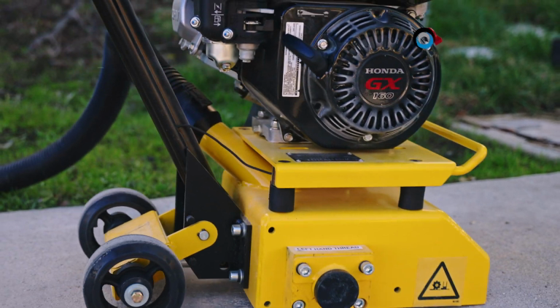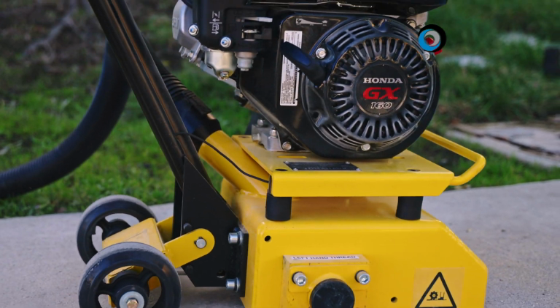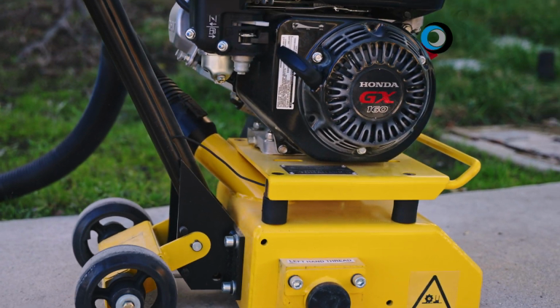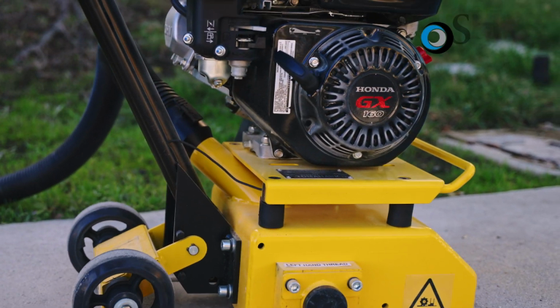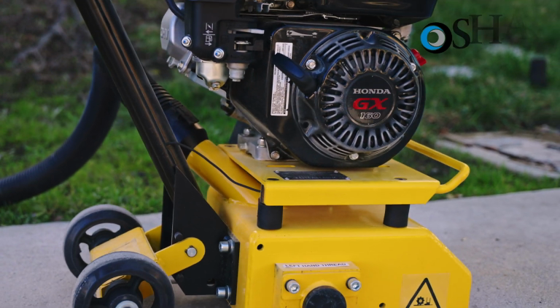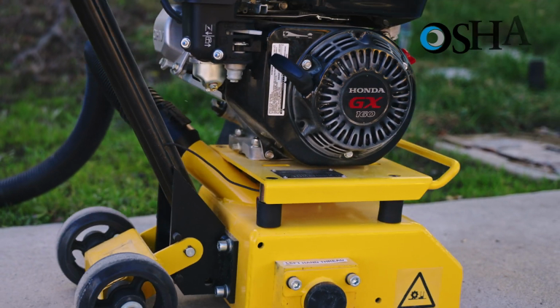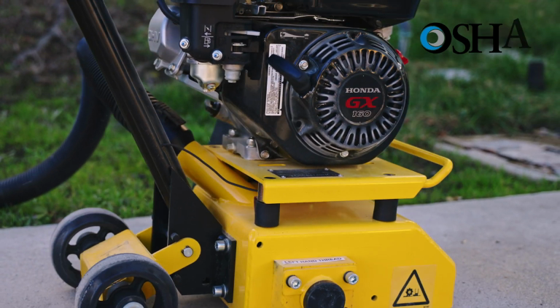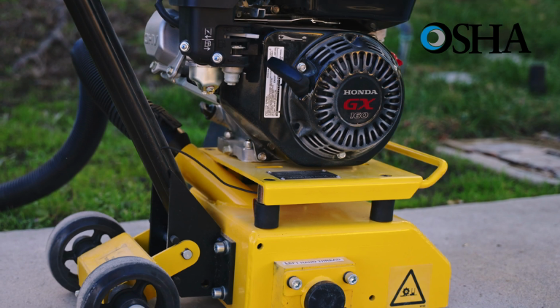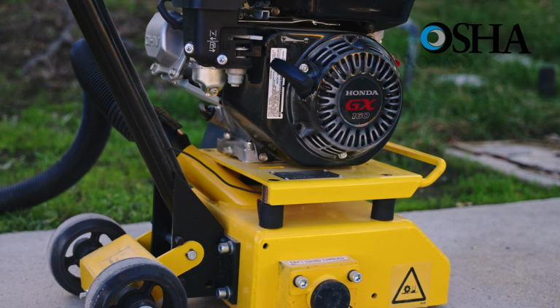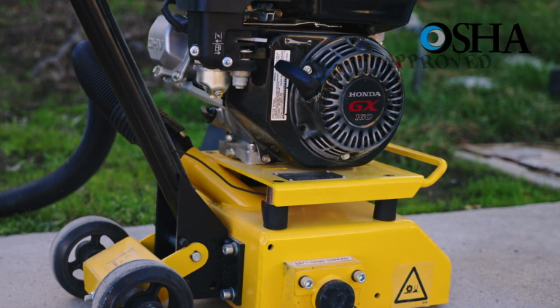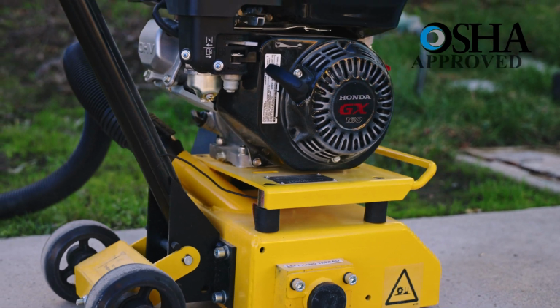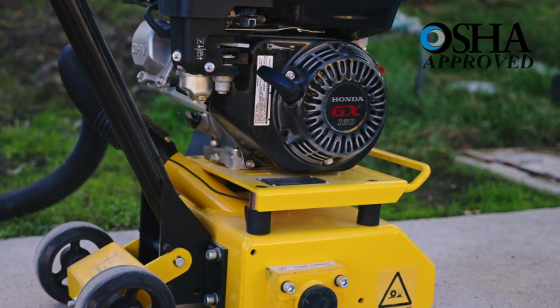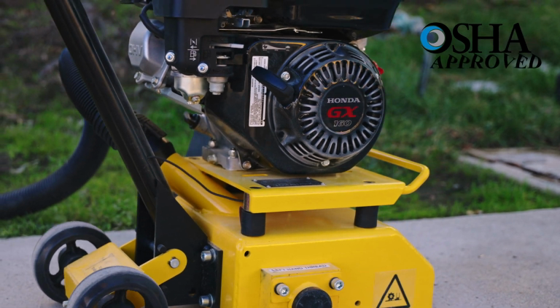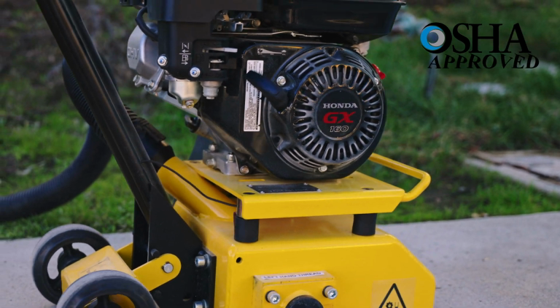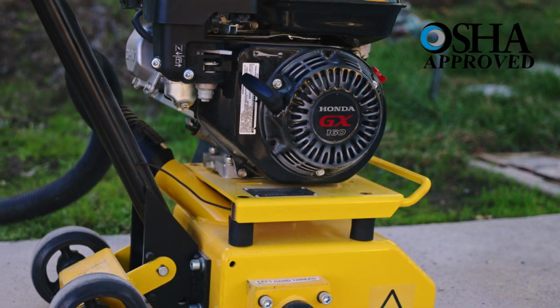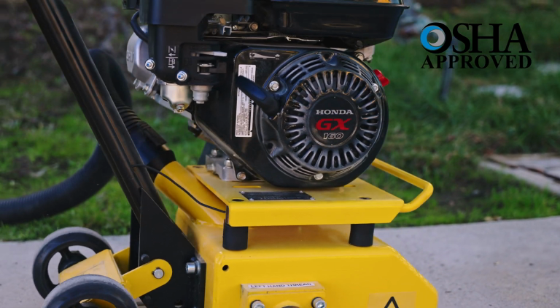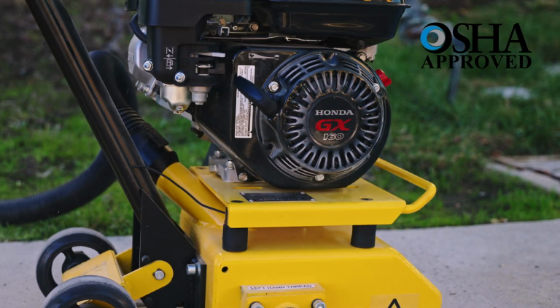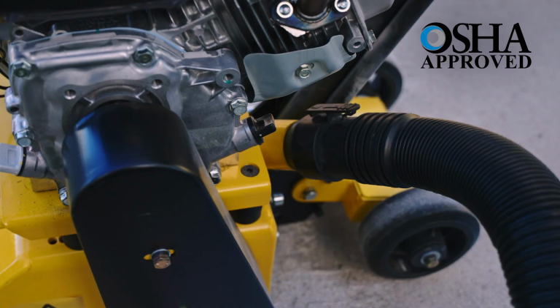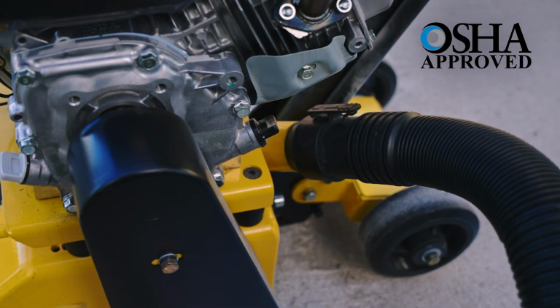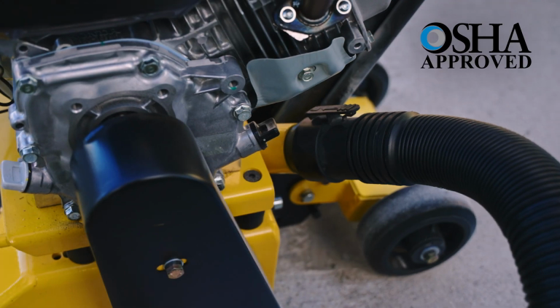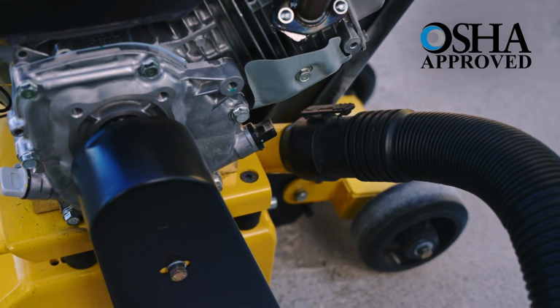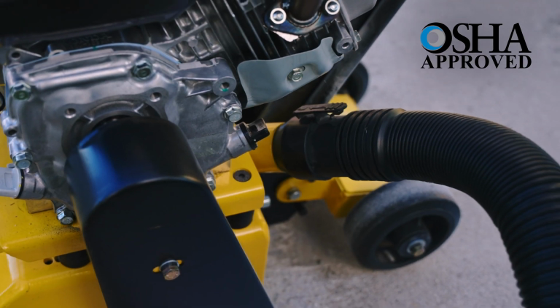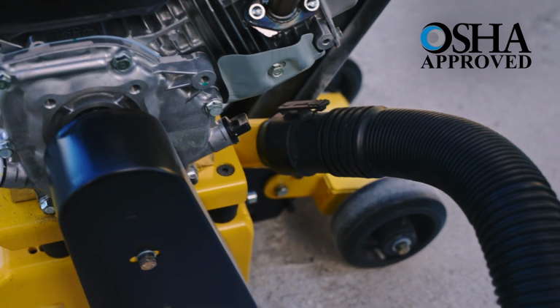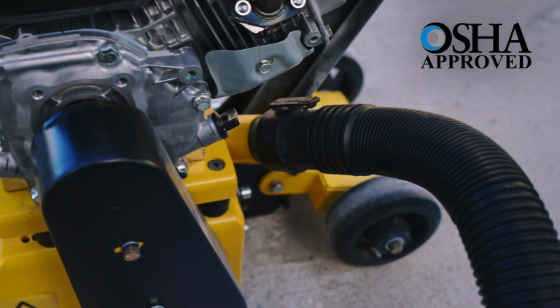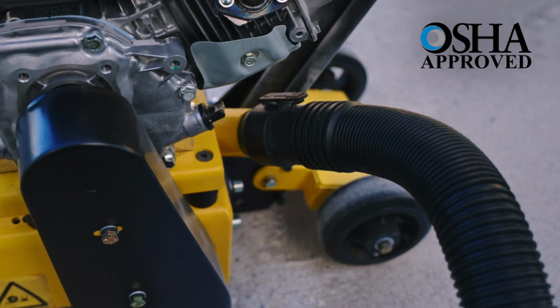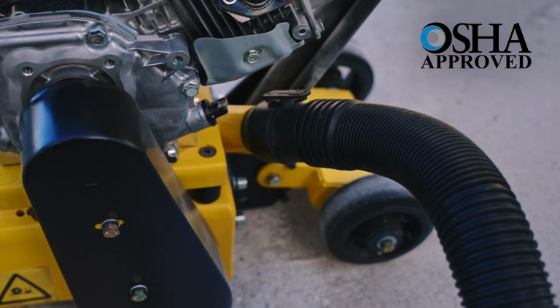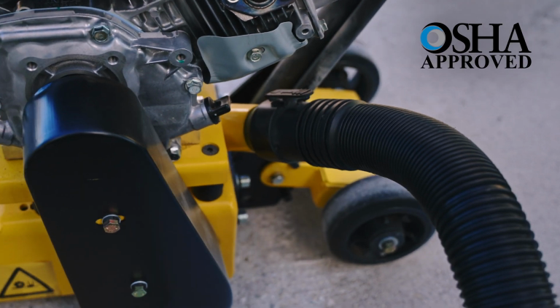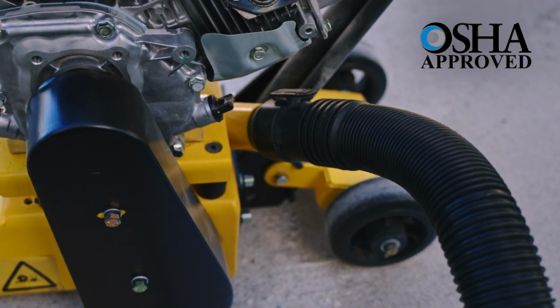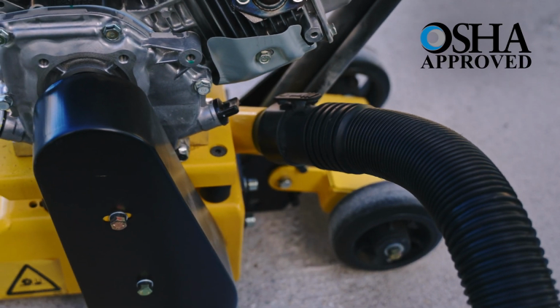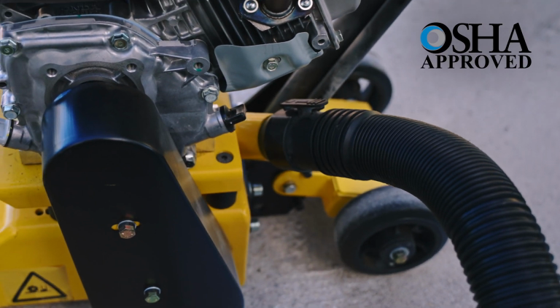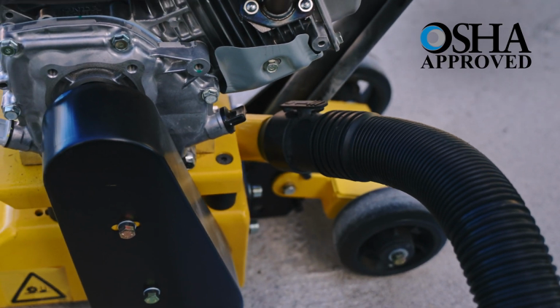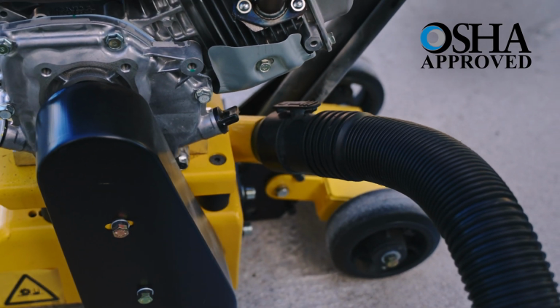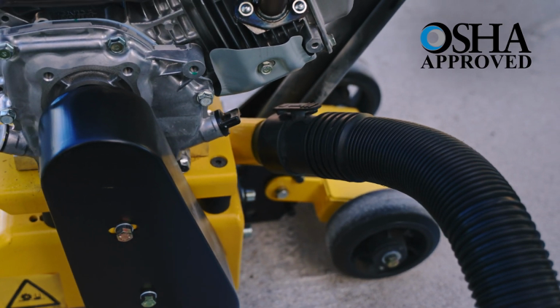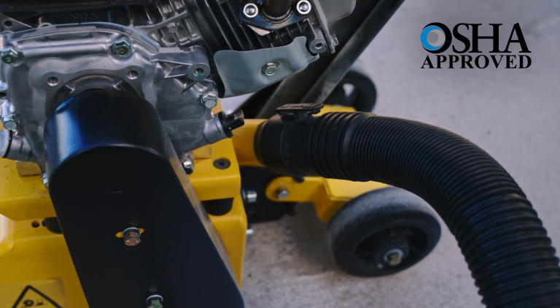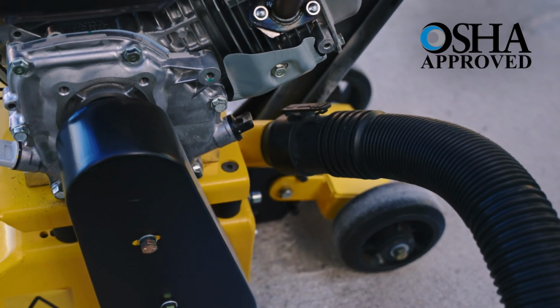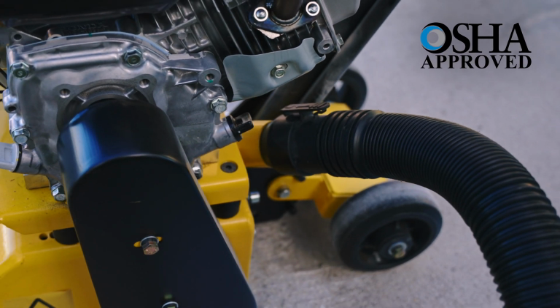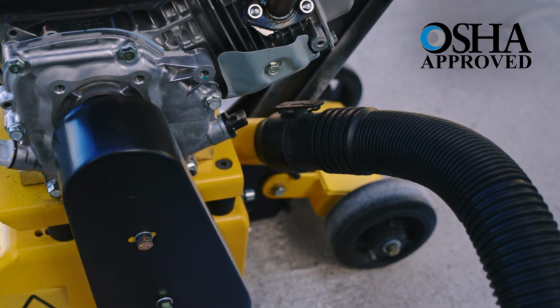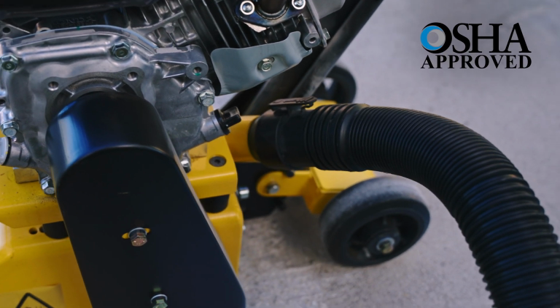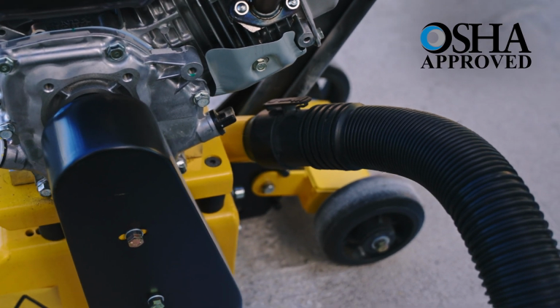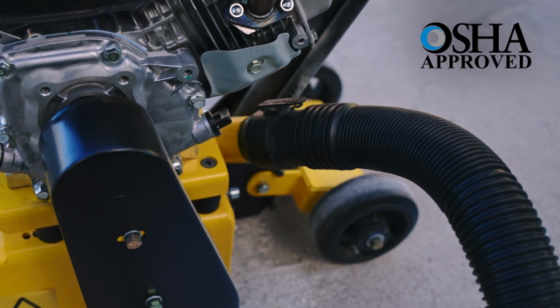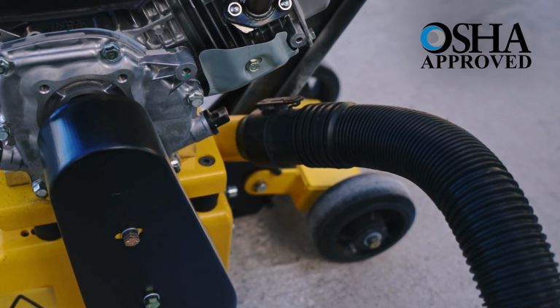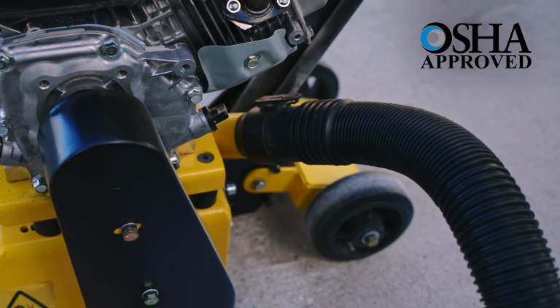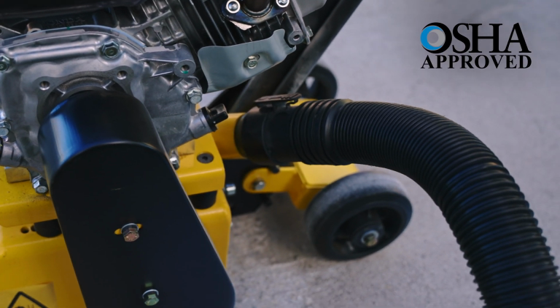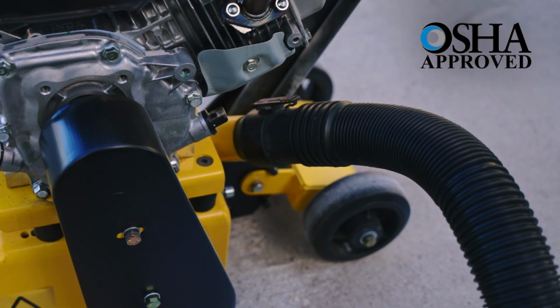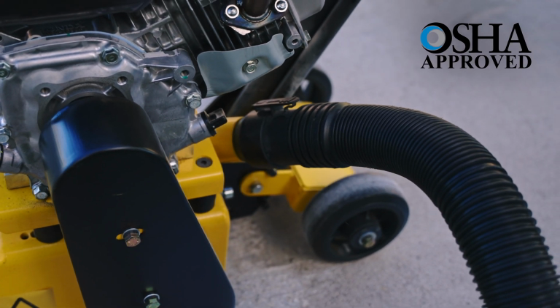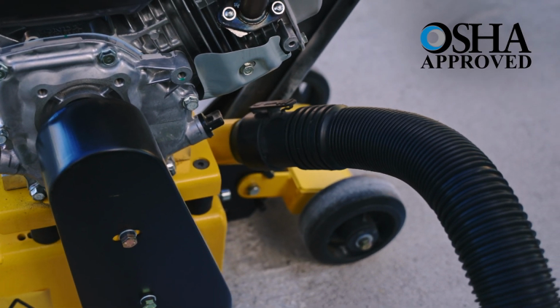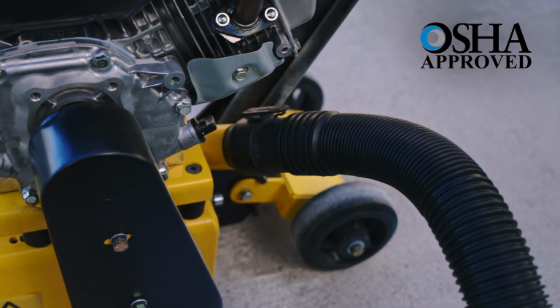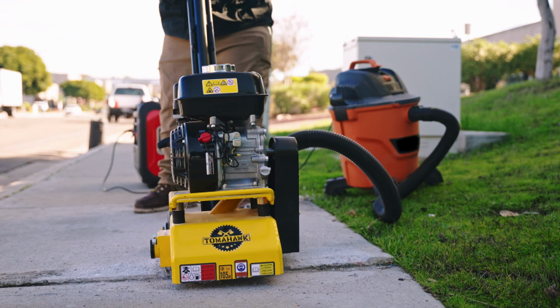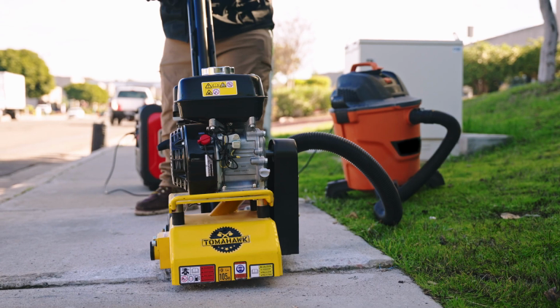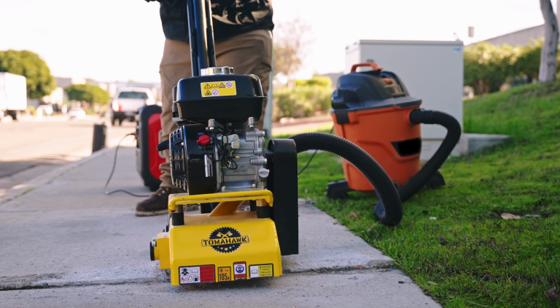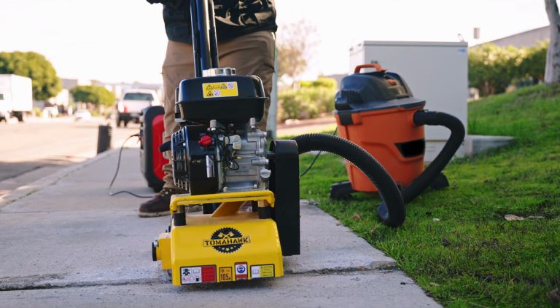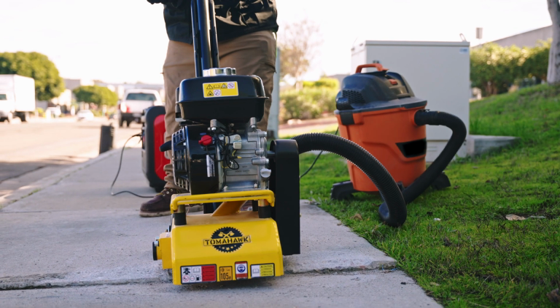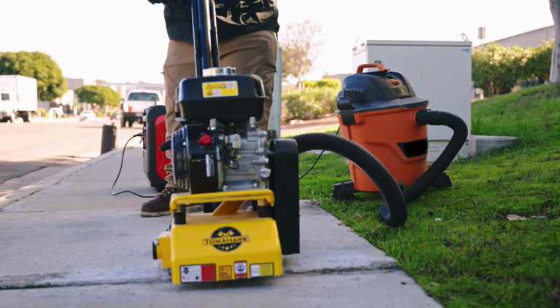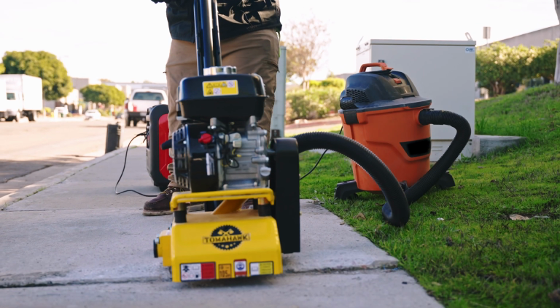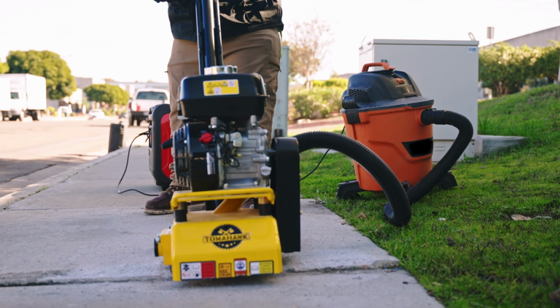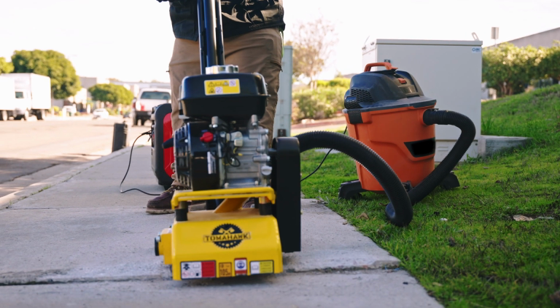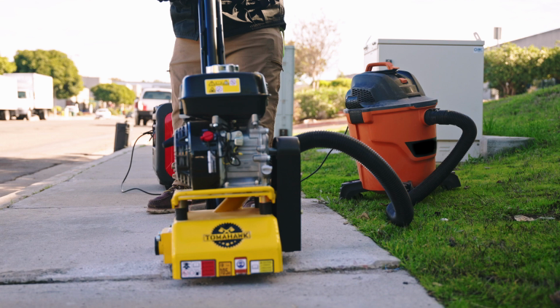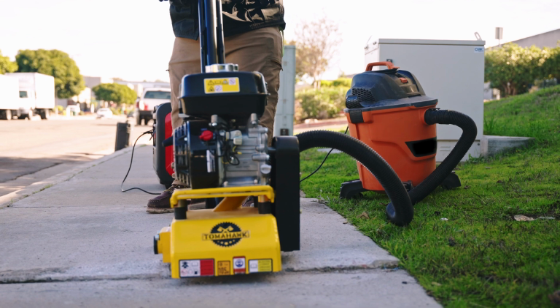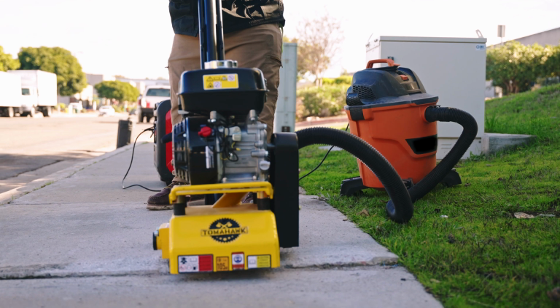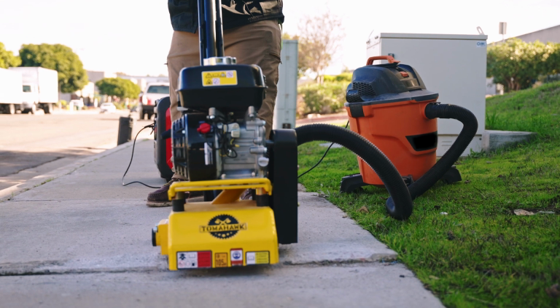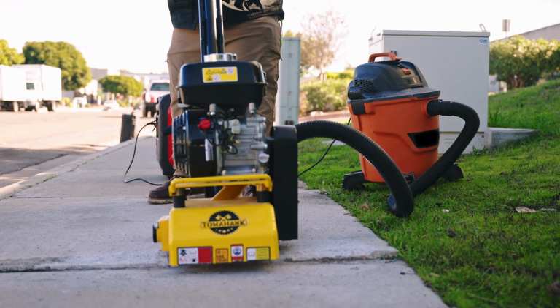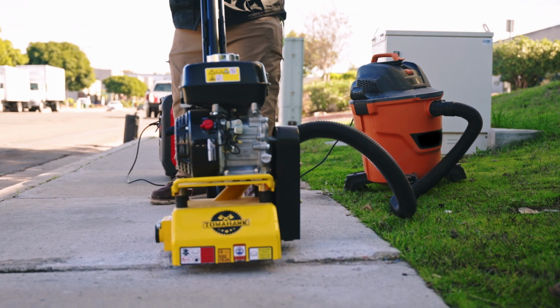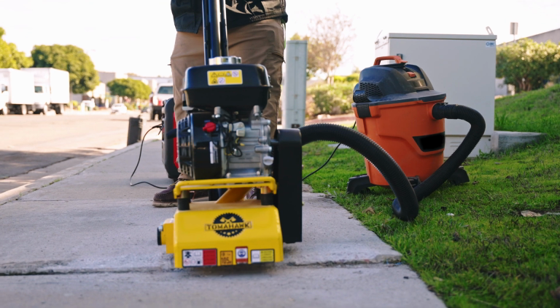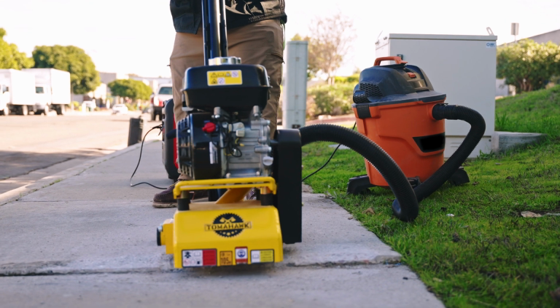OSHA compliant, this scarifier is designed to fit most vacuums and bags, reducing airborne silica dust.